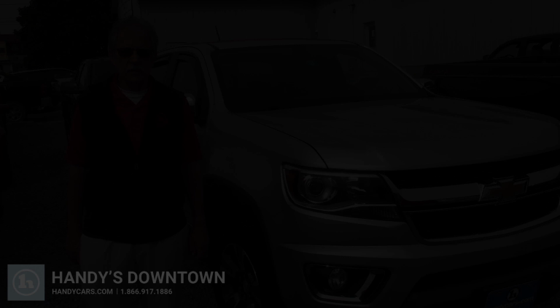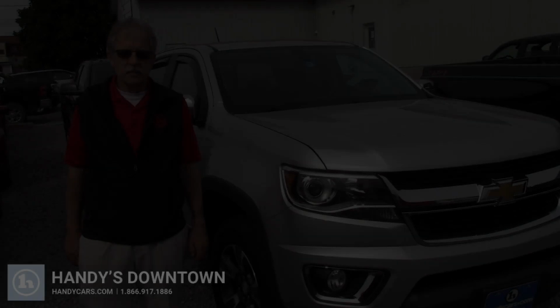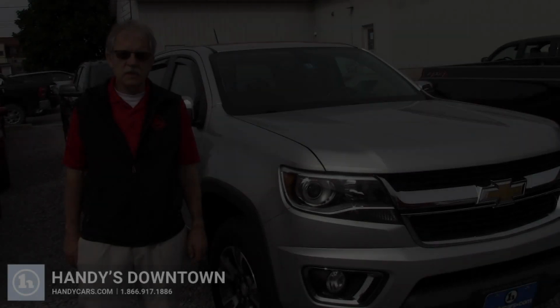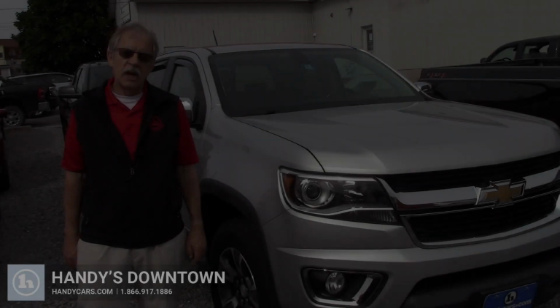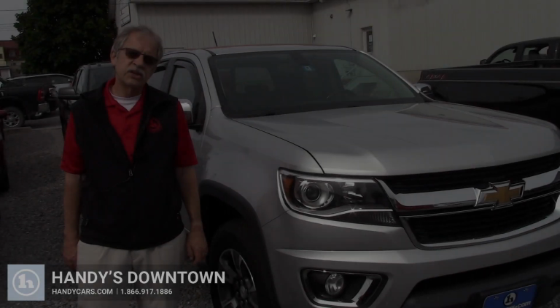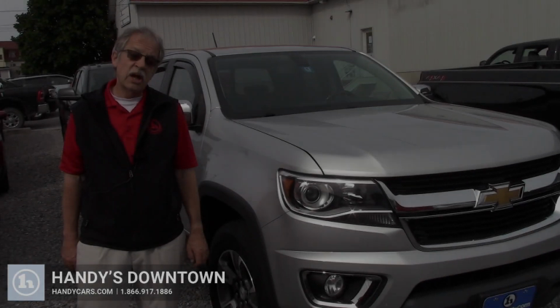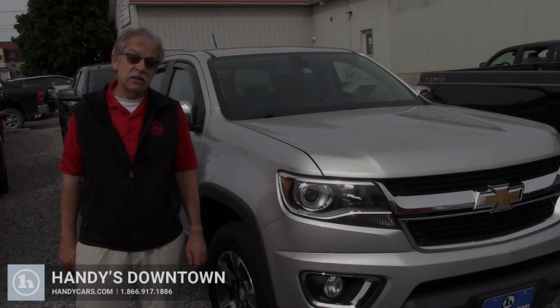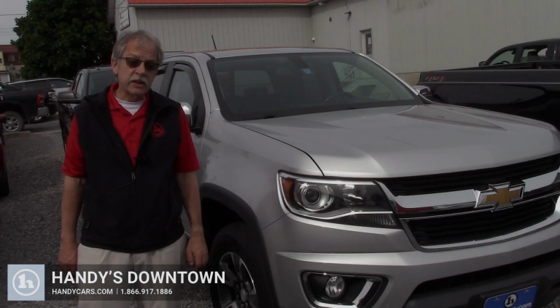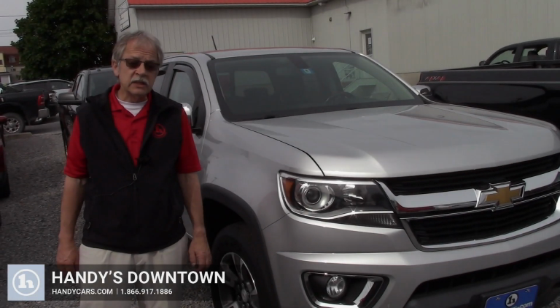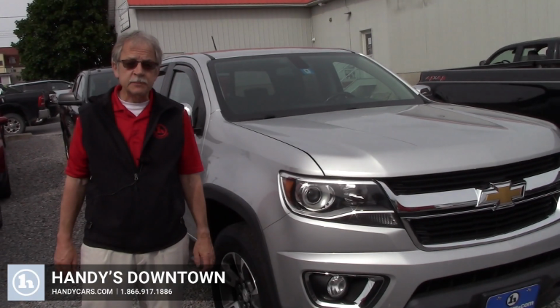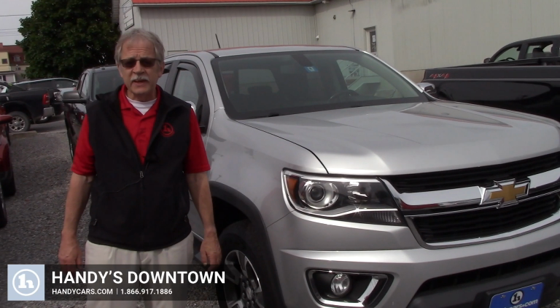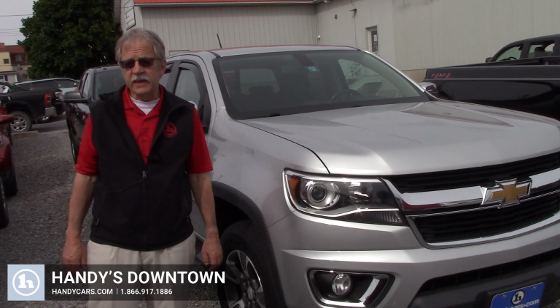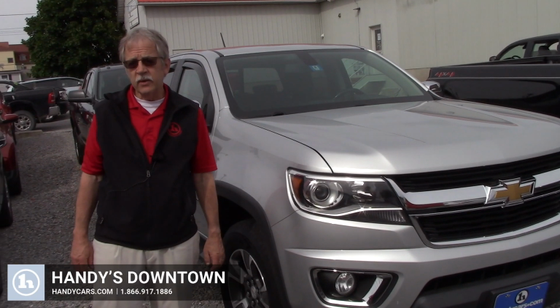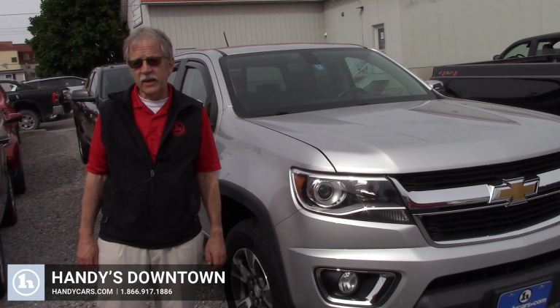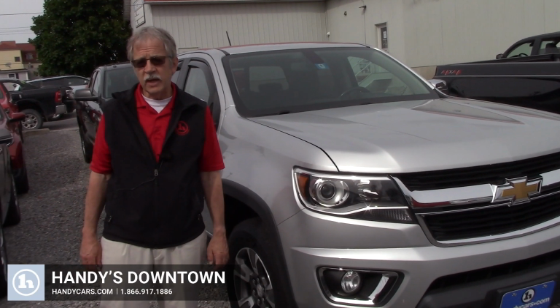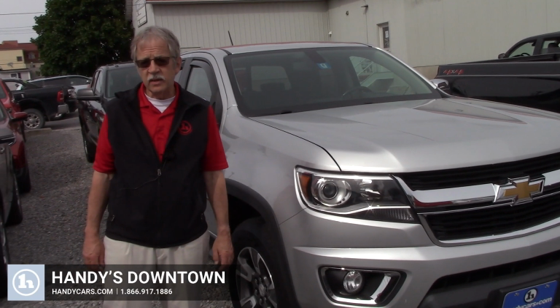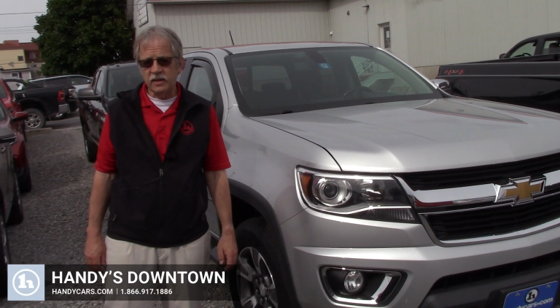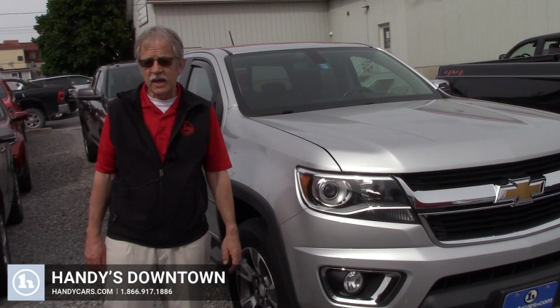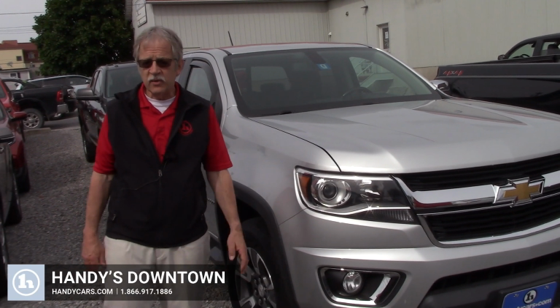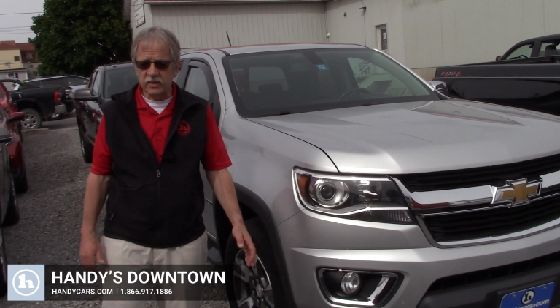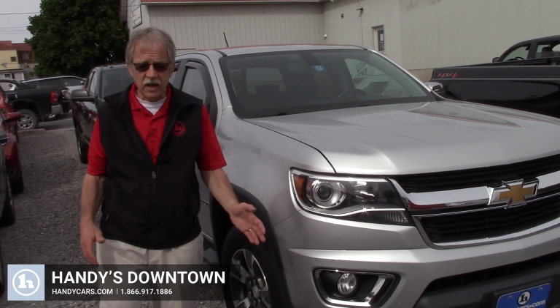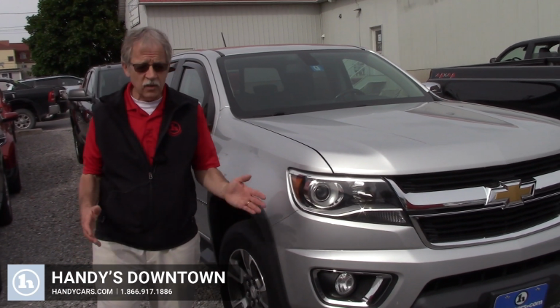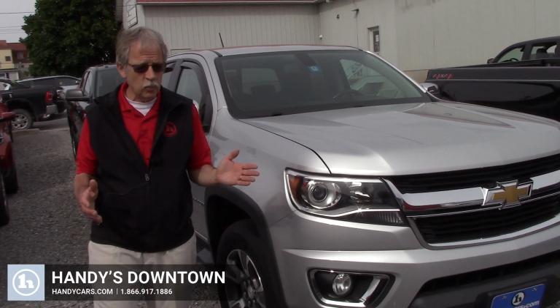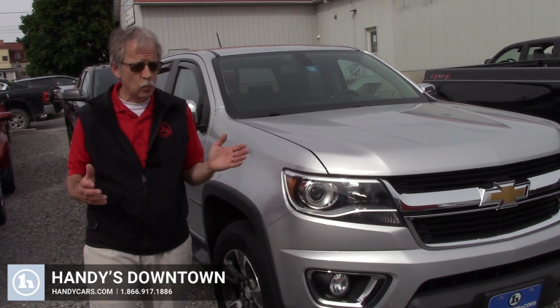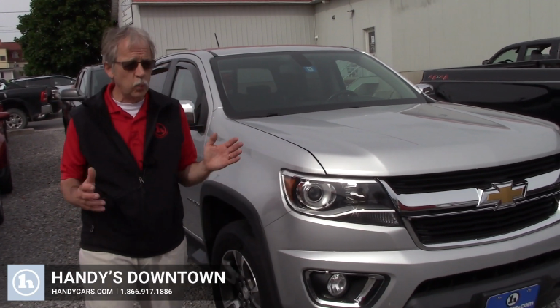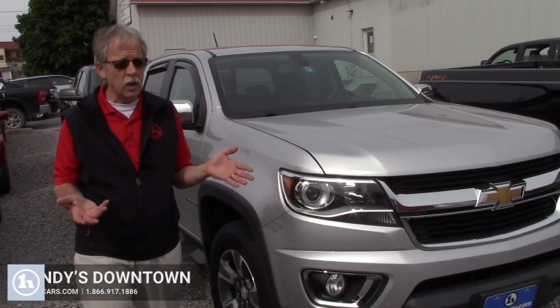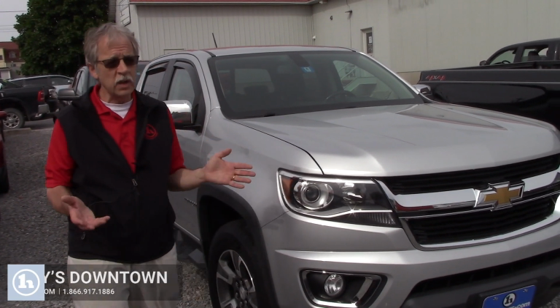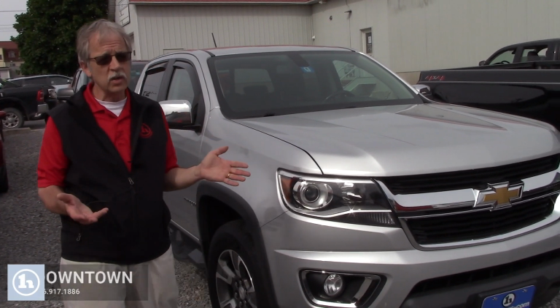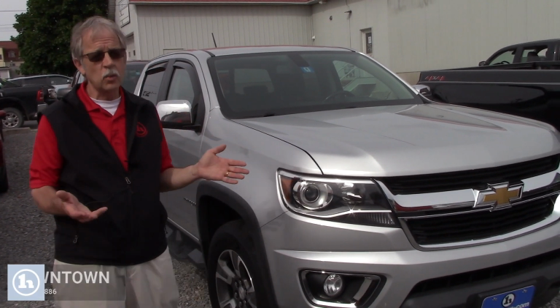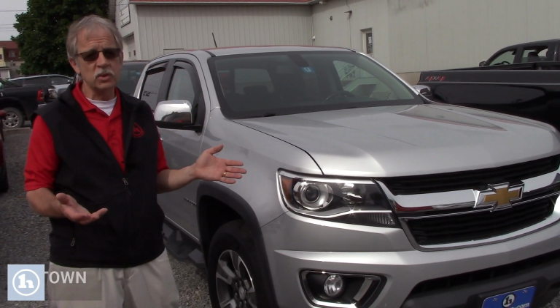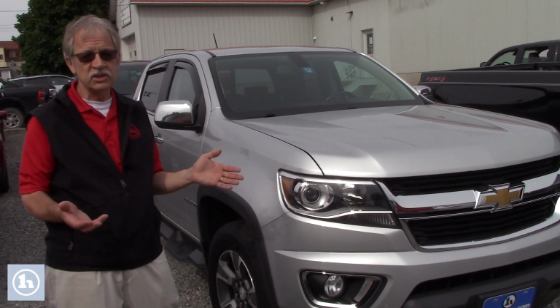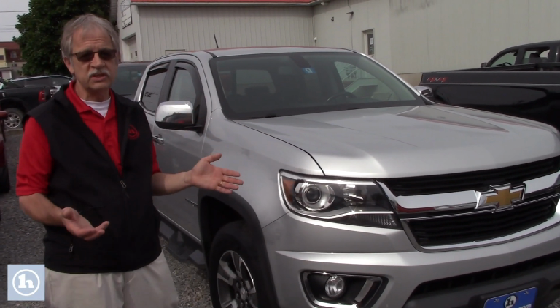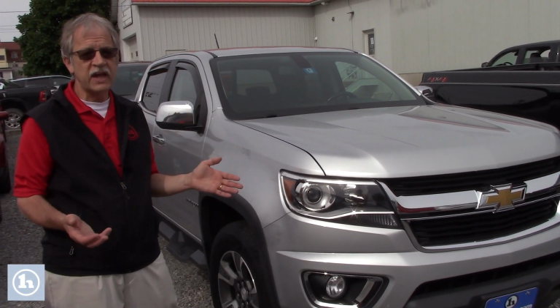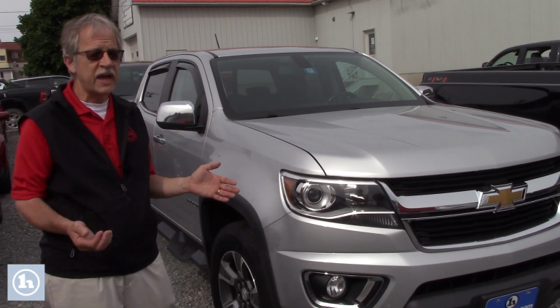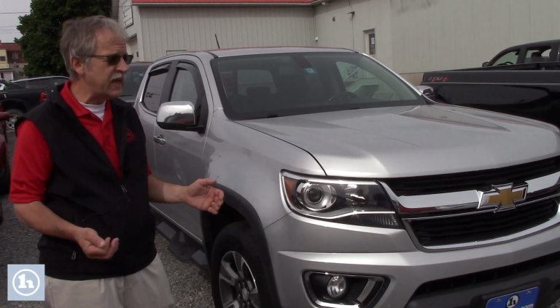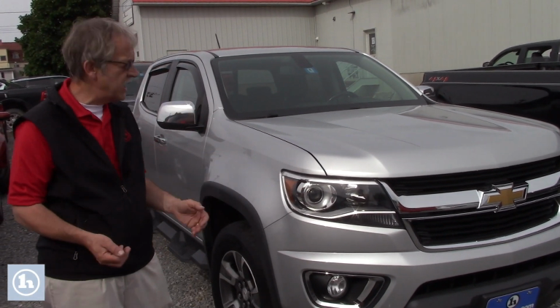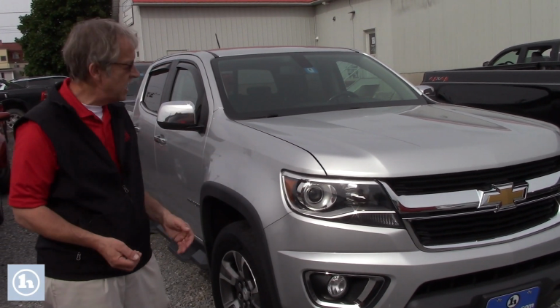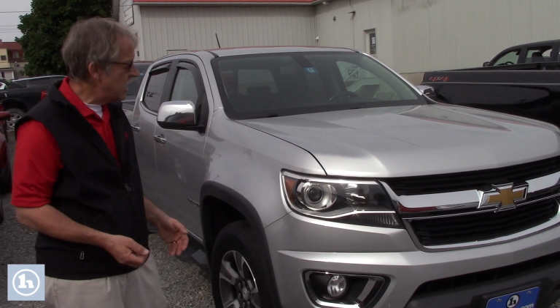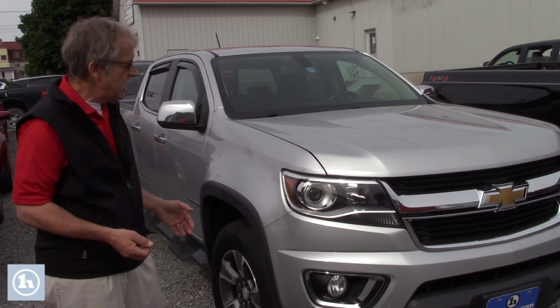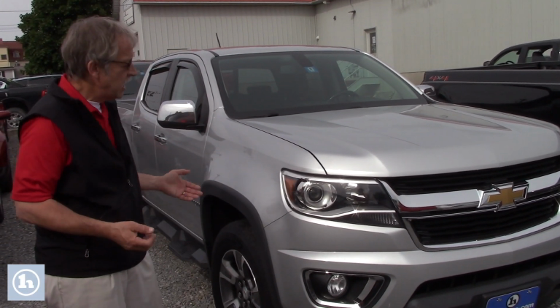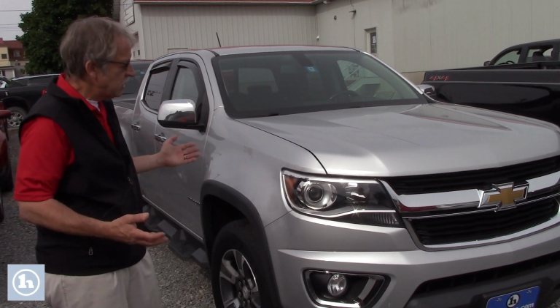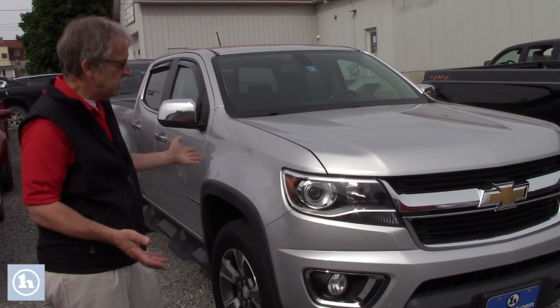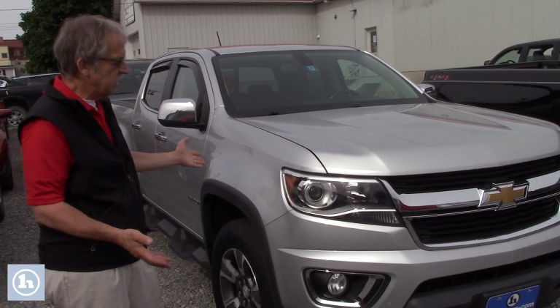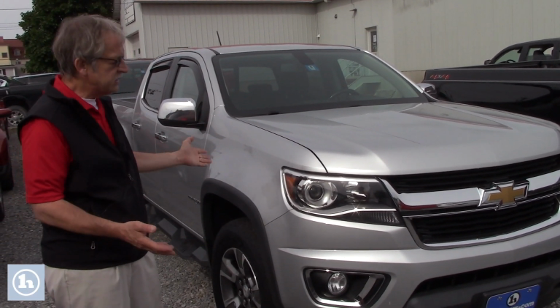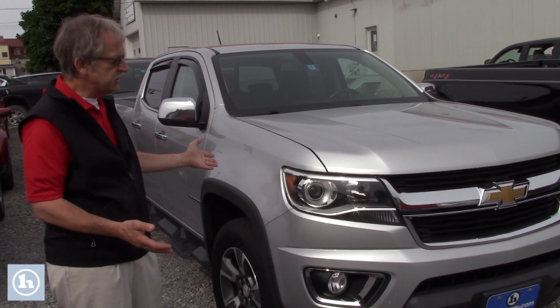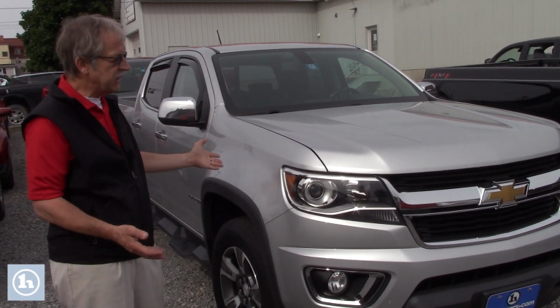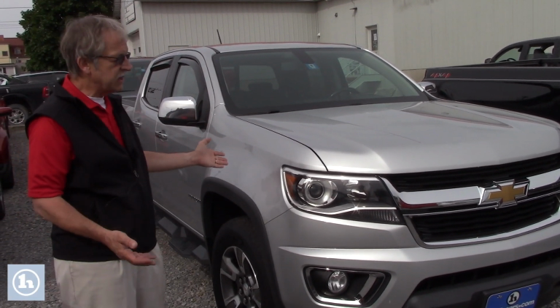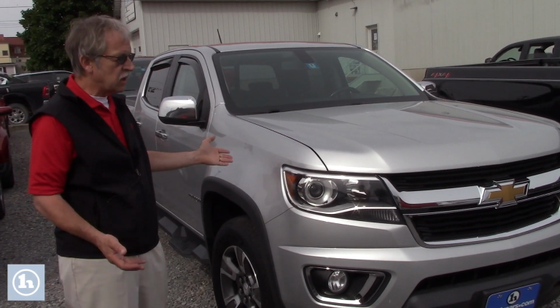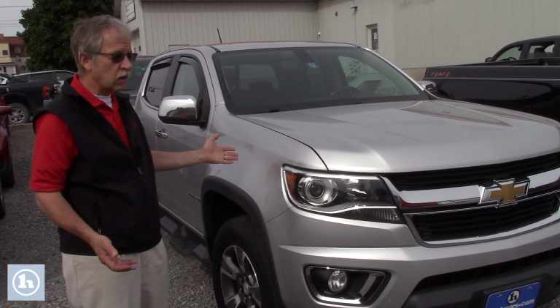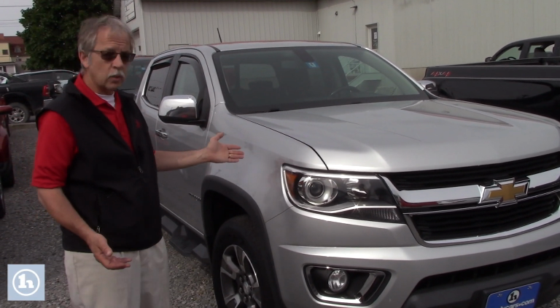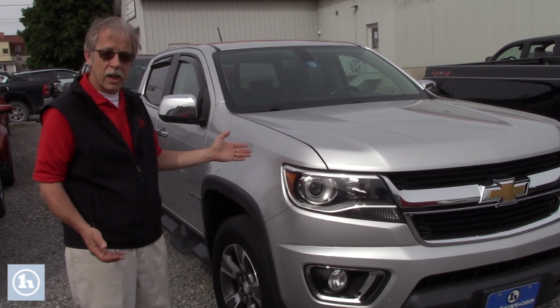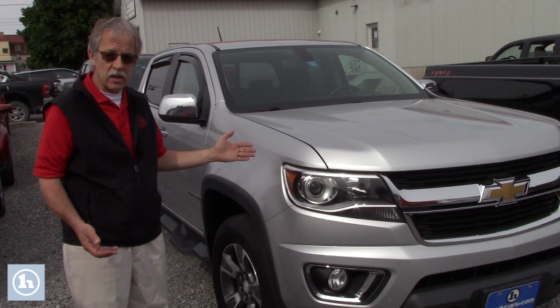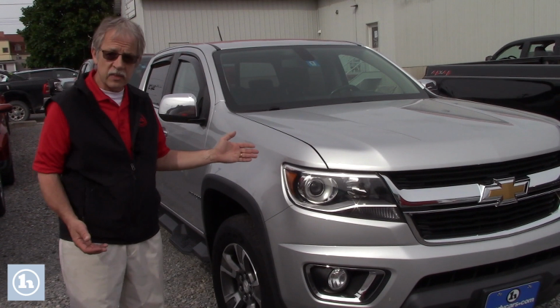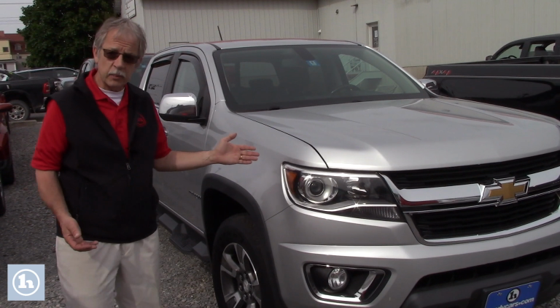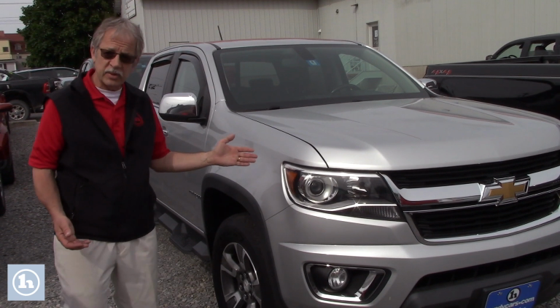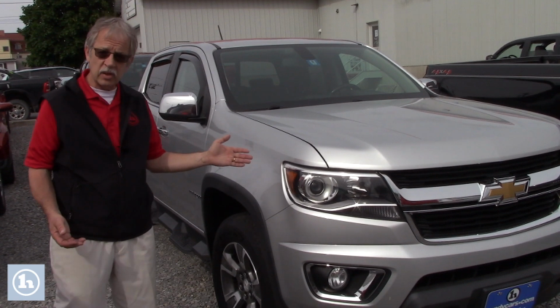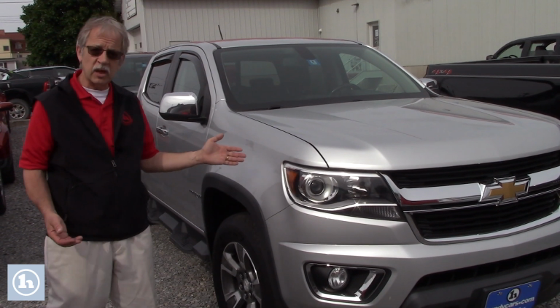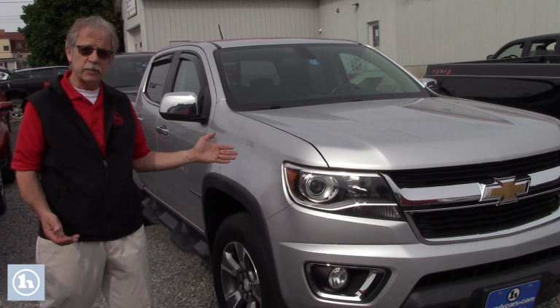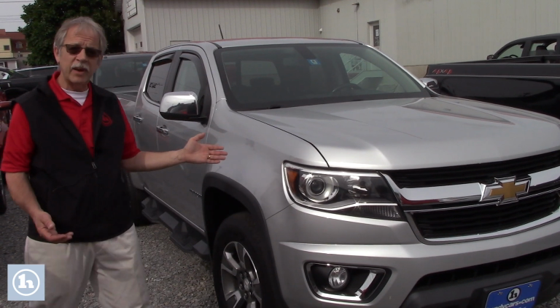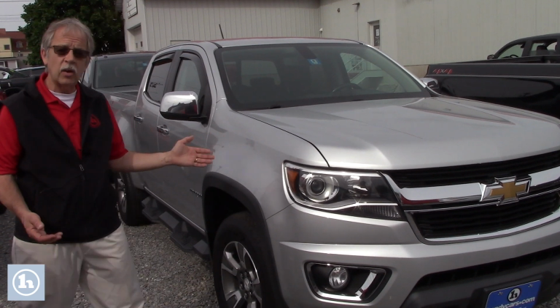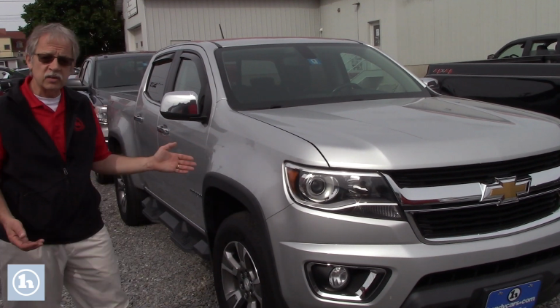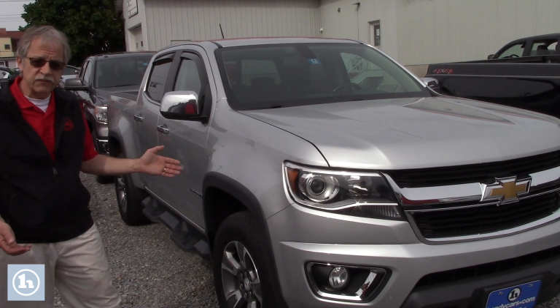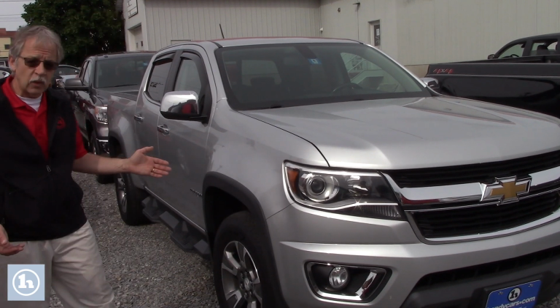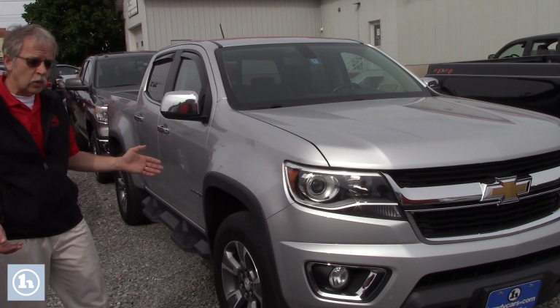Hi, Jacqueline. It's Mike here at Handy Downtown. What a gorgeous day. This is that Colorado that we talked about on the phone.